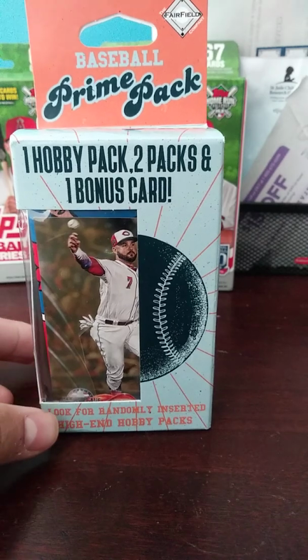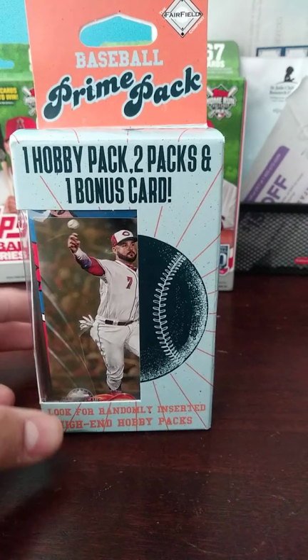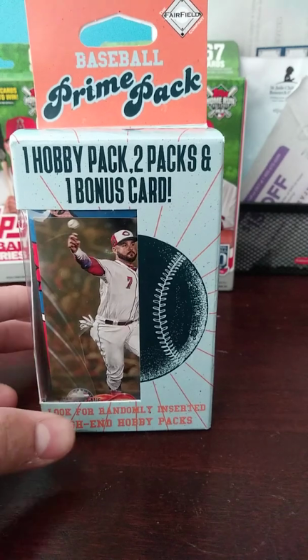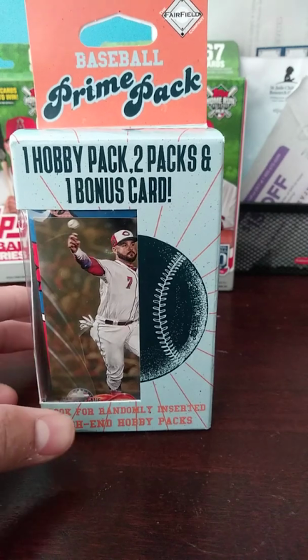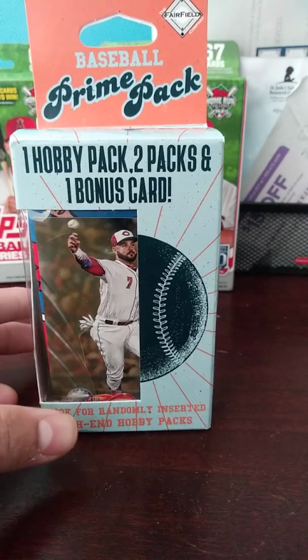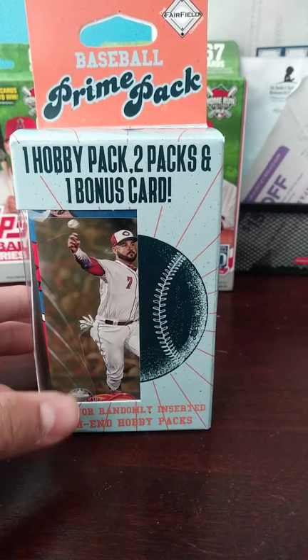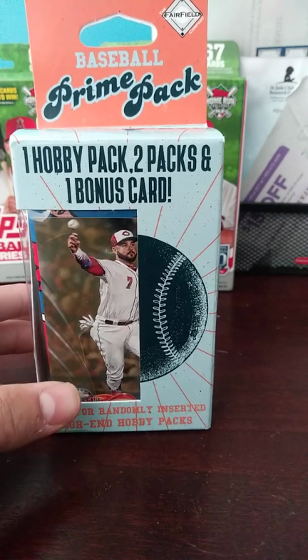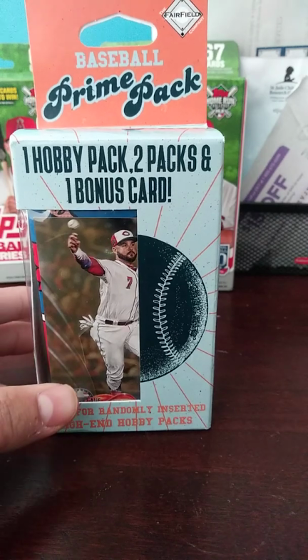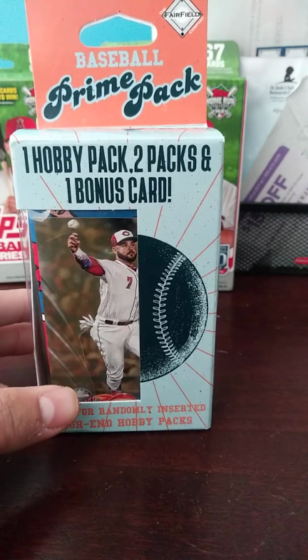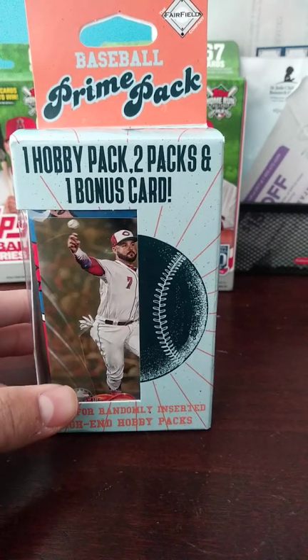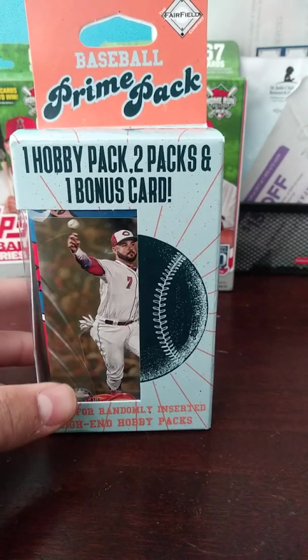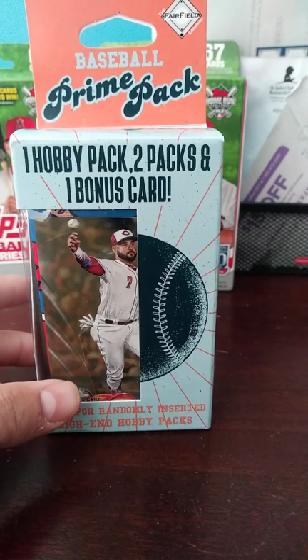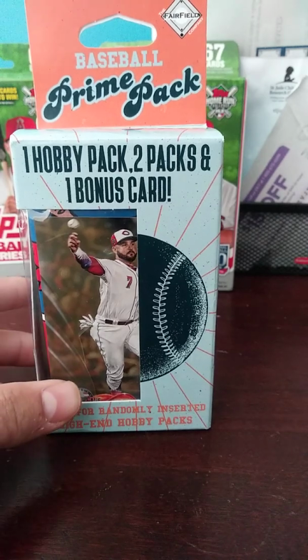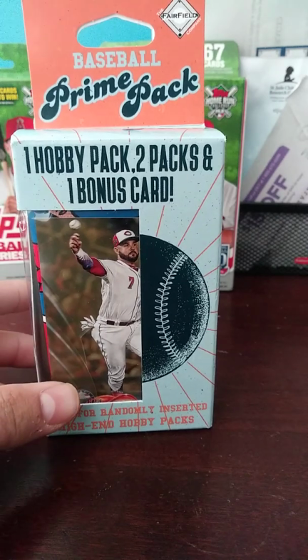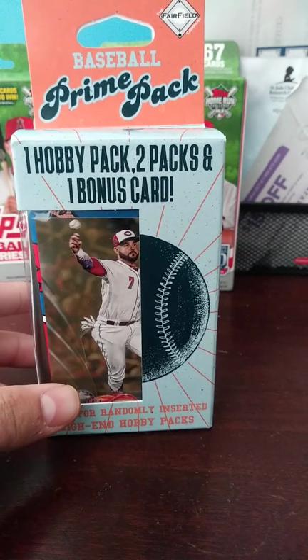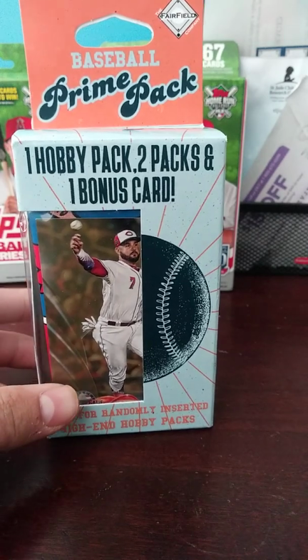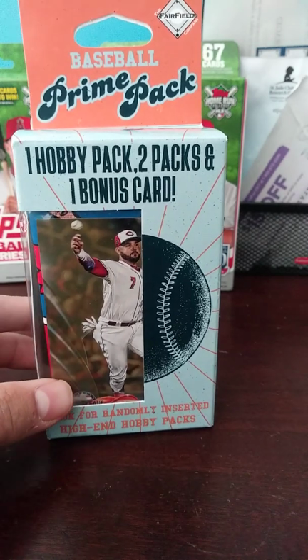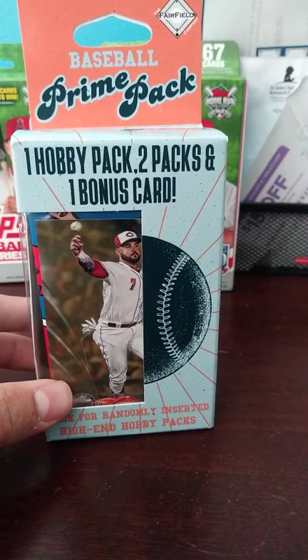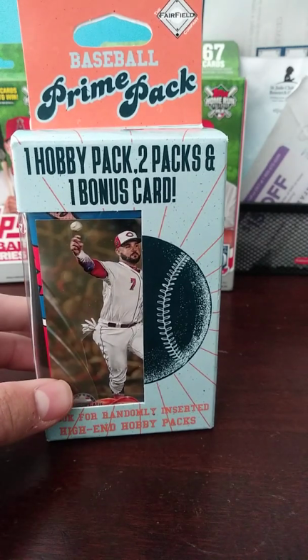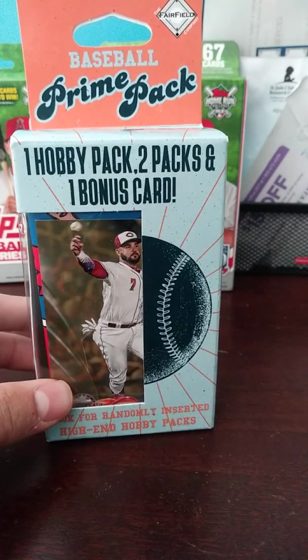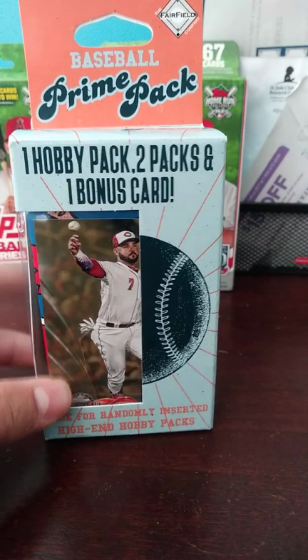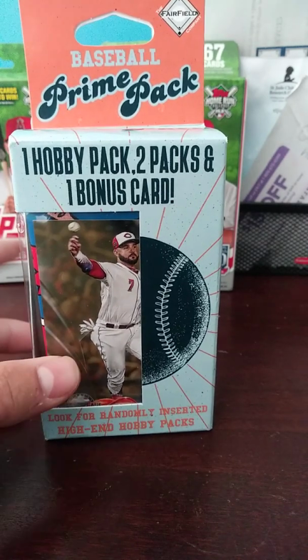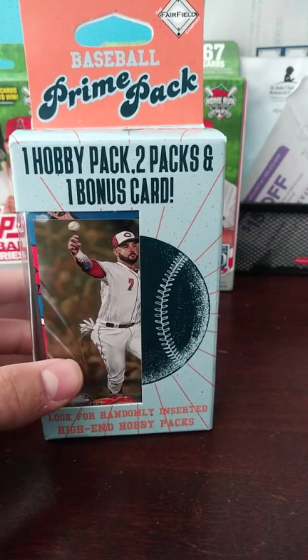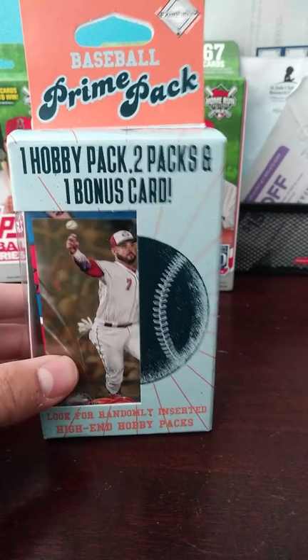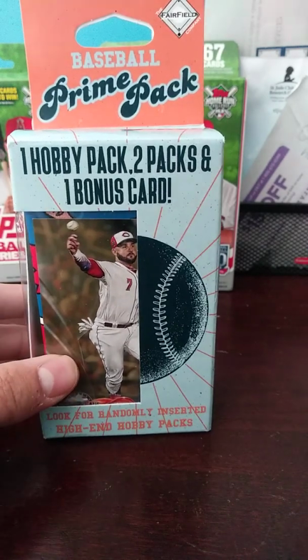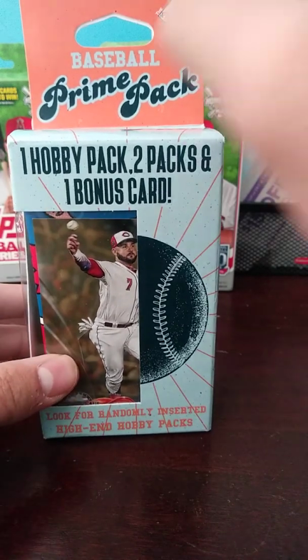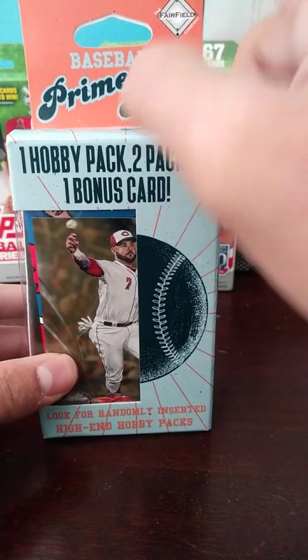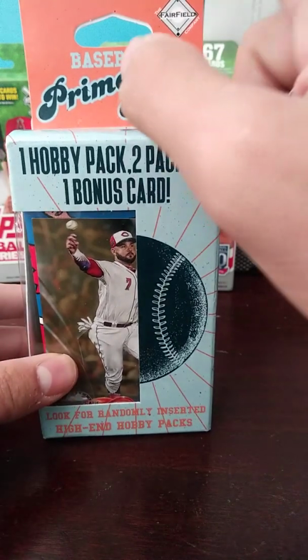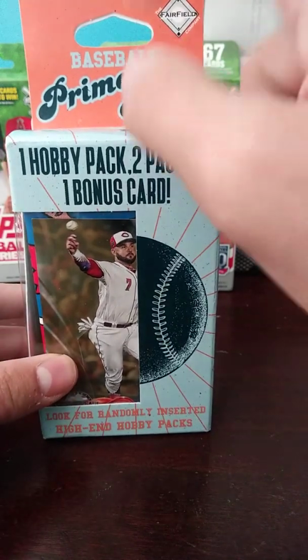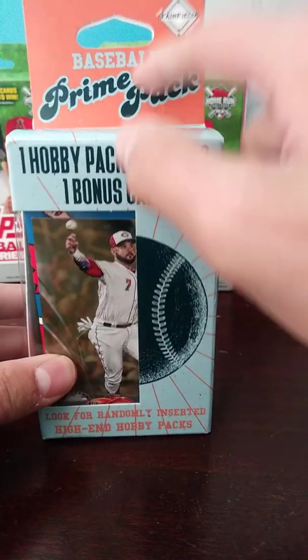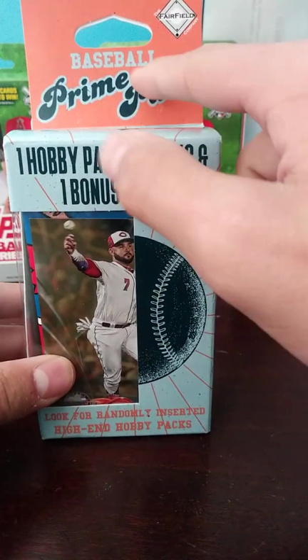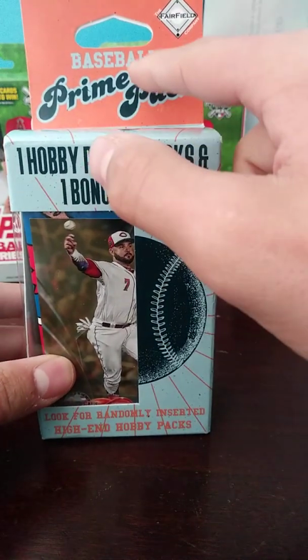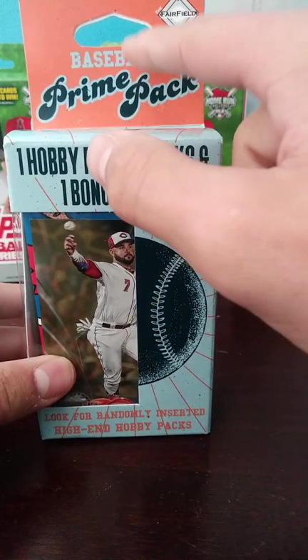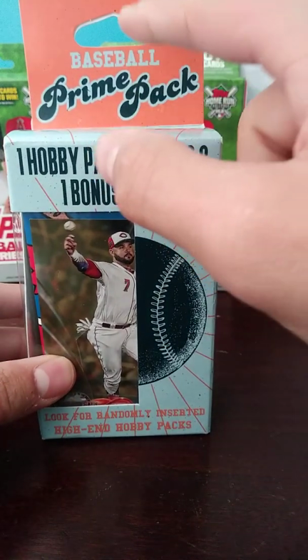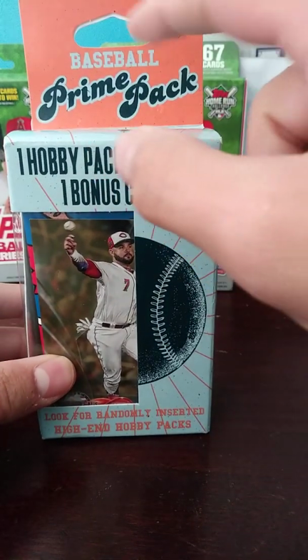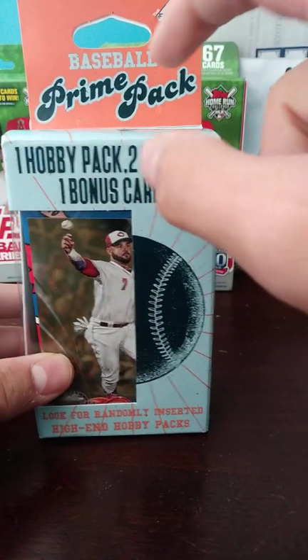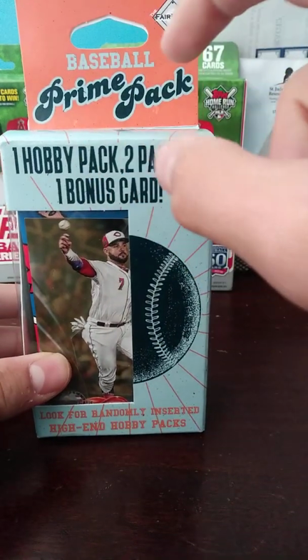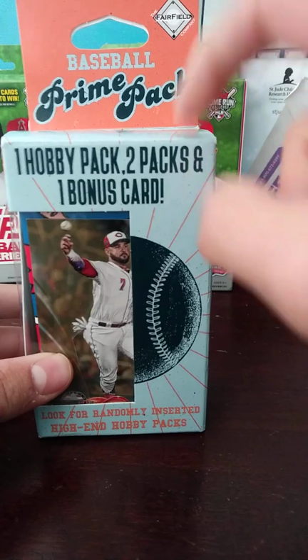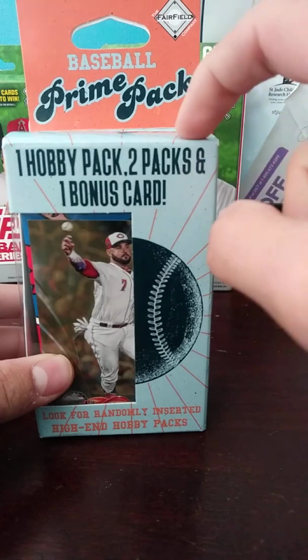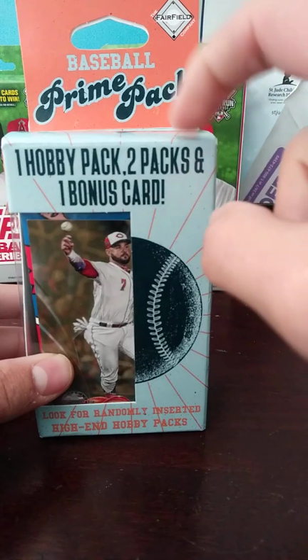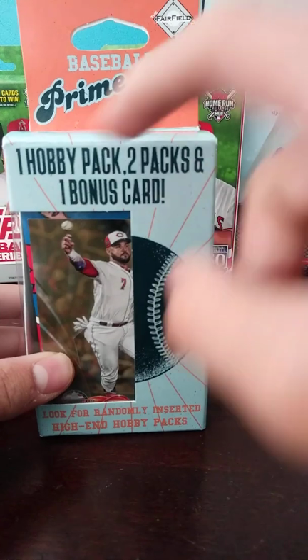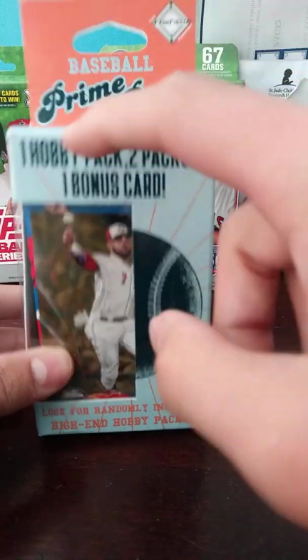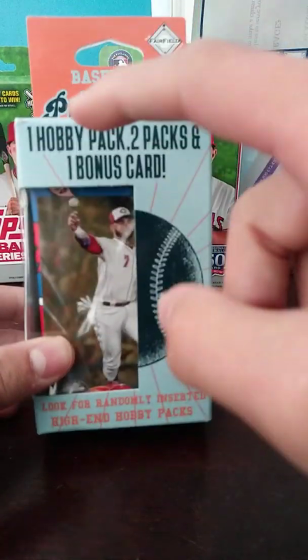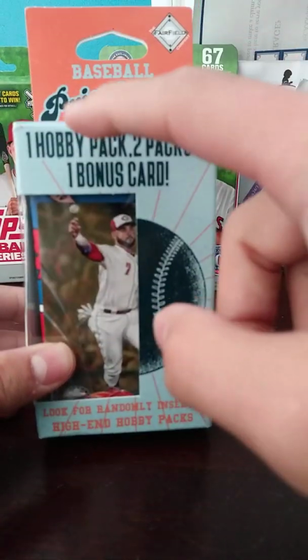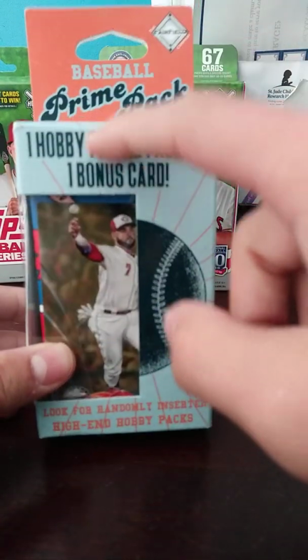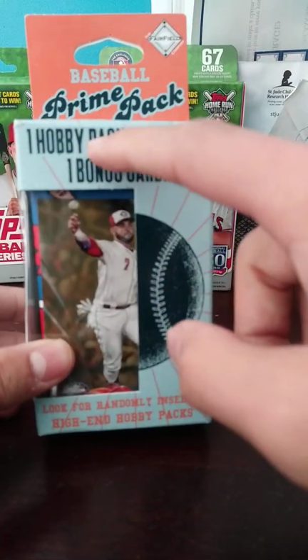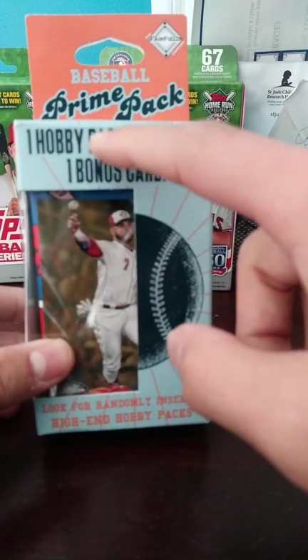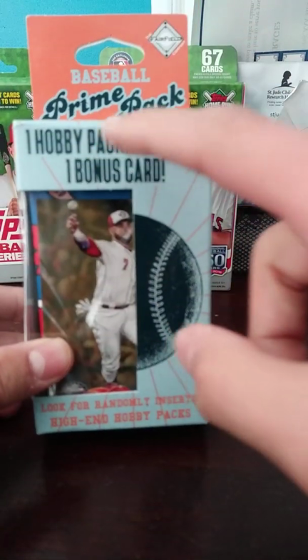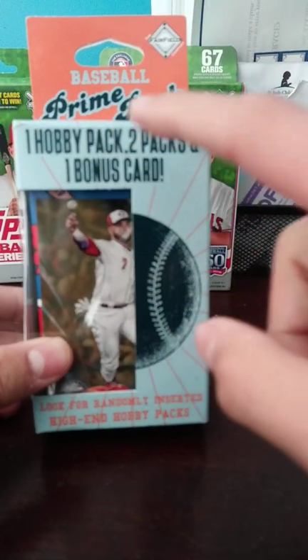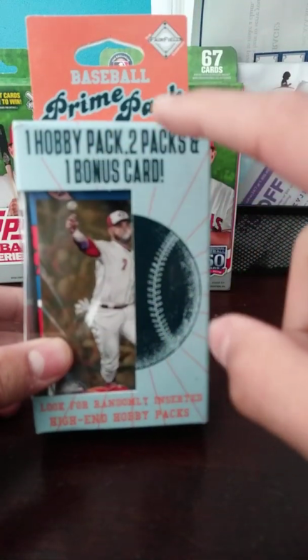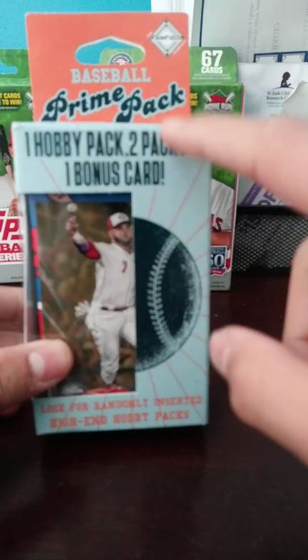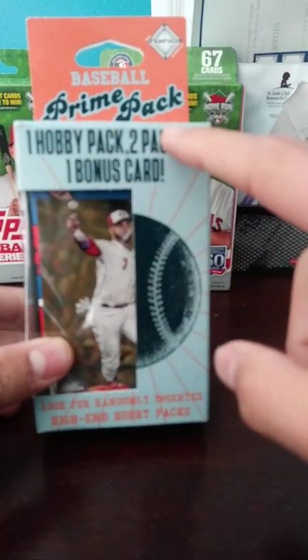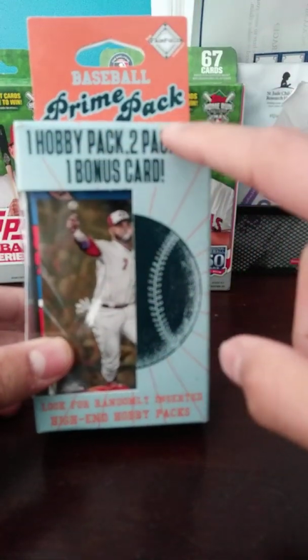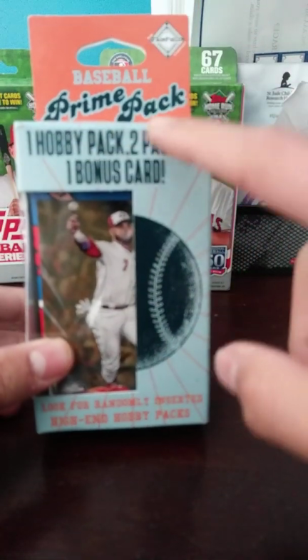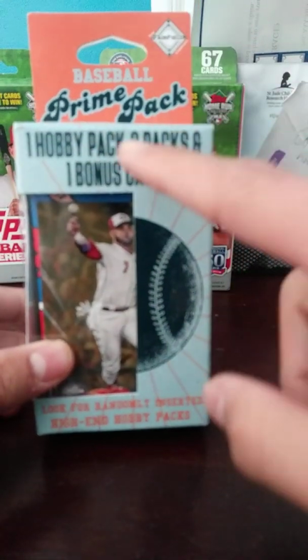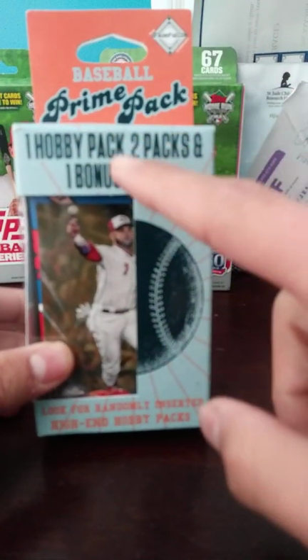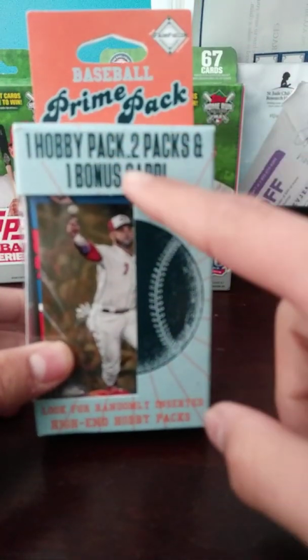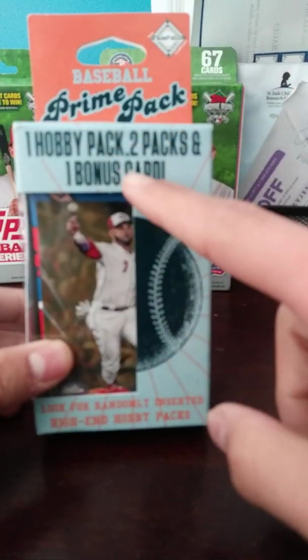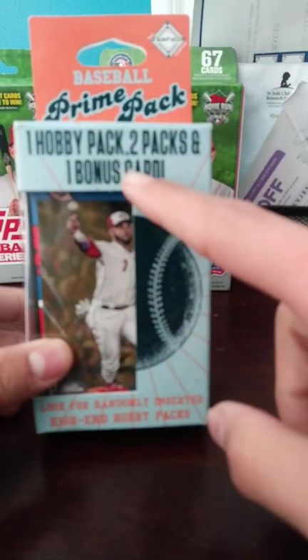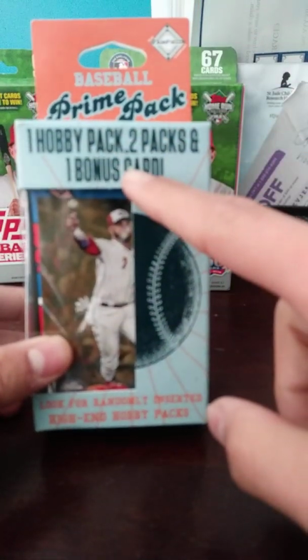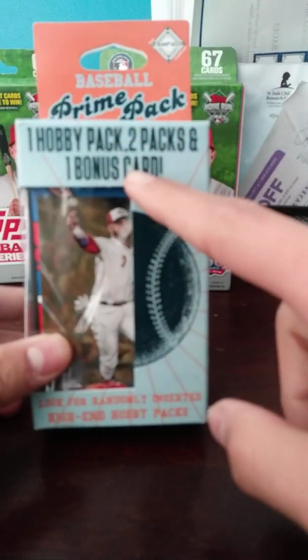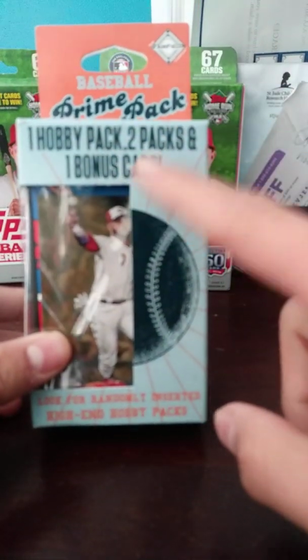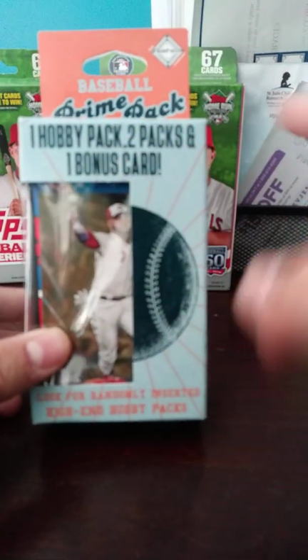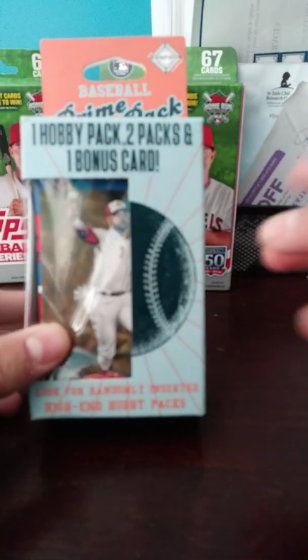Hey guys, what's up? So today I'll be opening up a baseball prime pack with one hobby pack, two packs, and one bonus card.